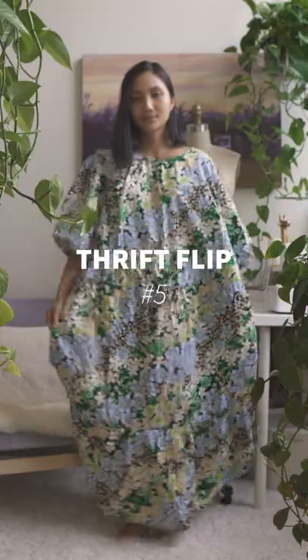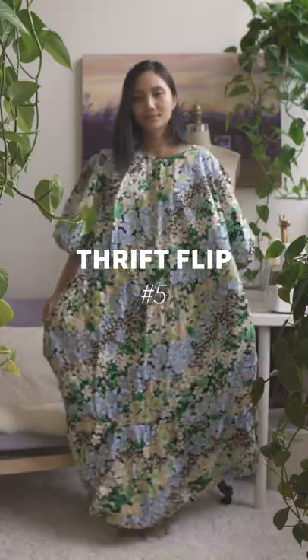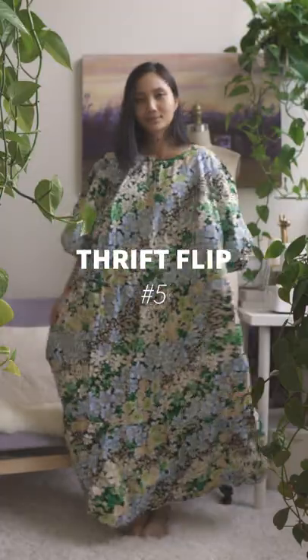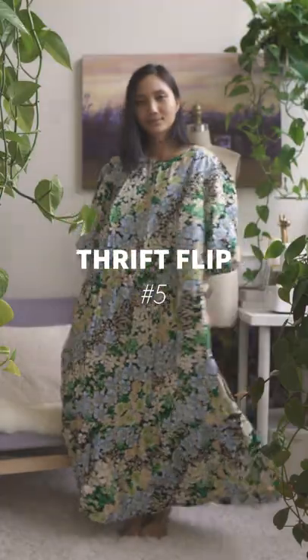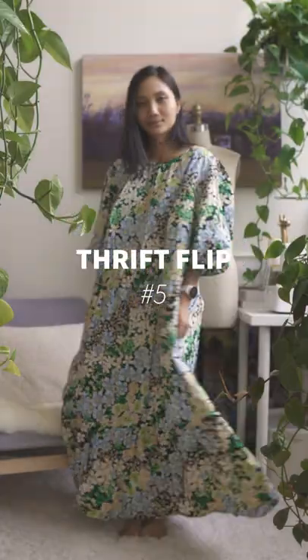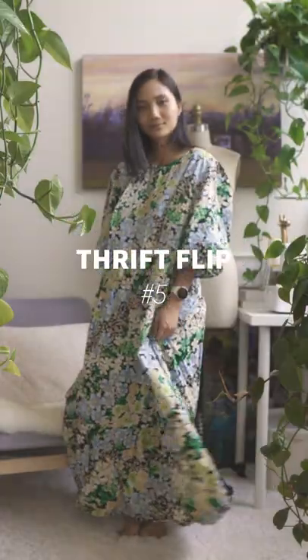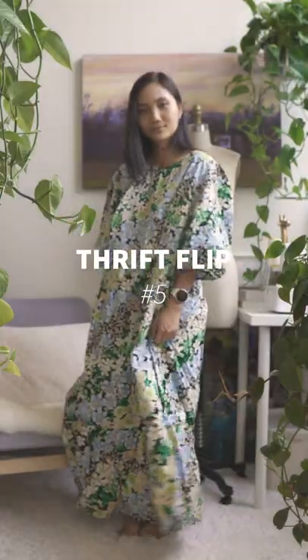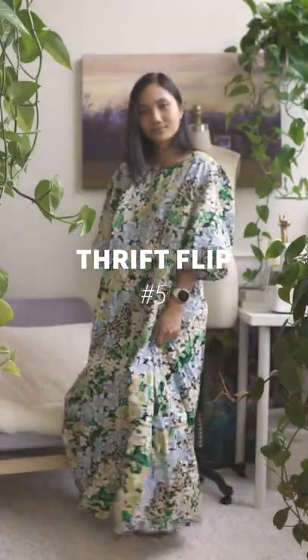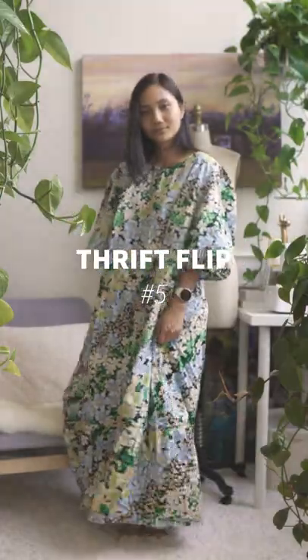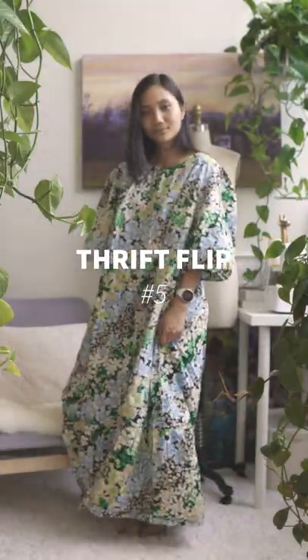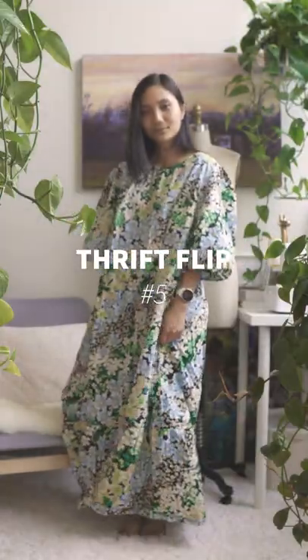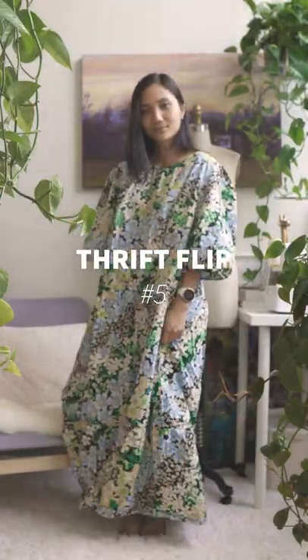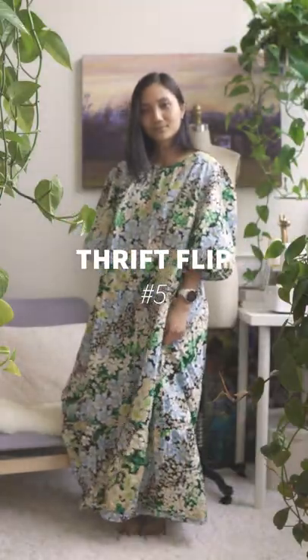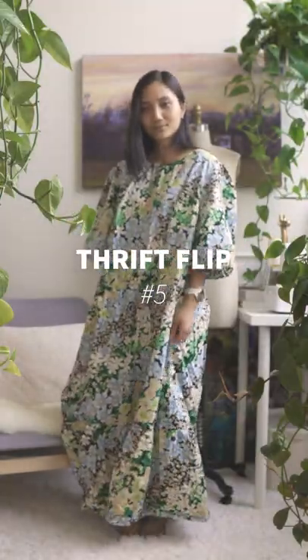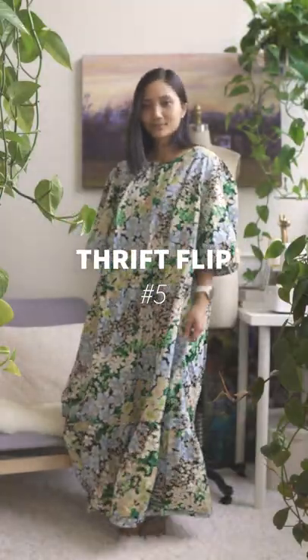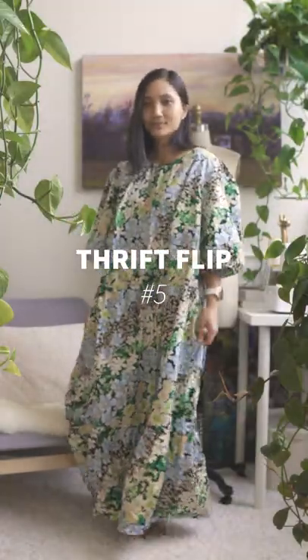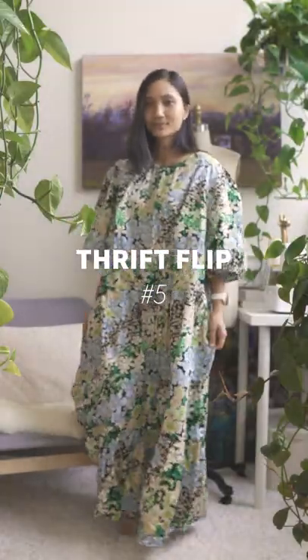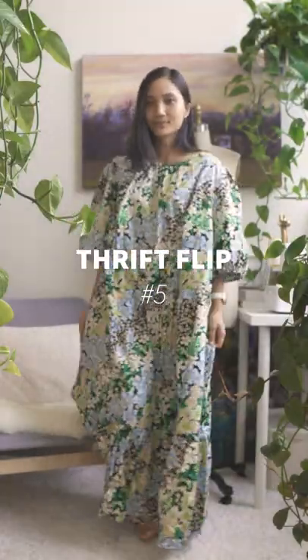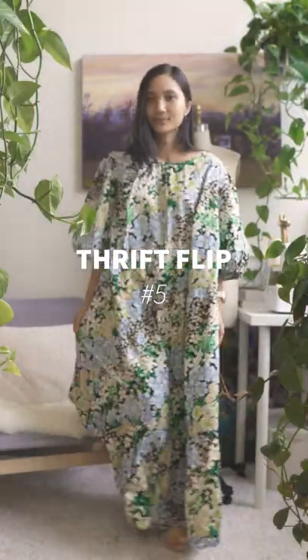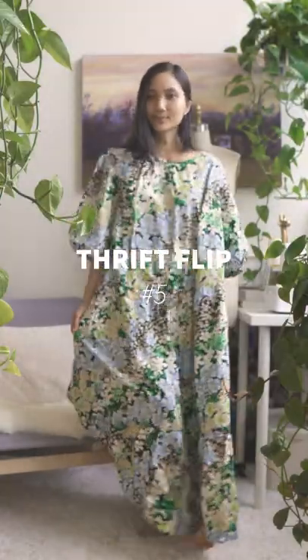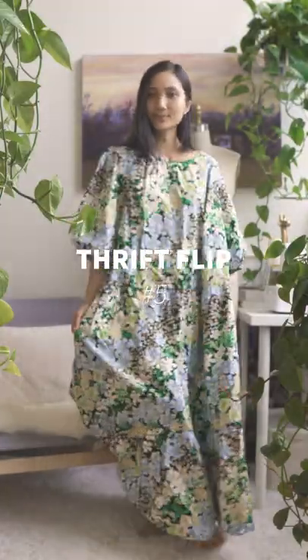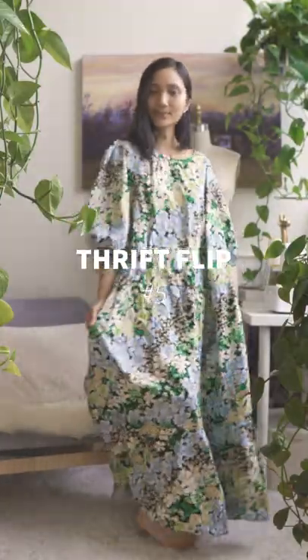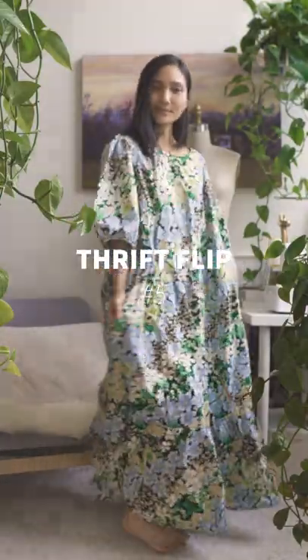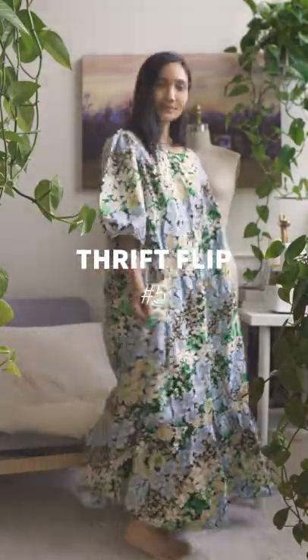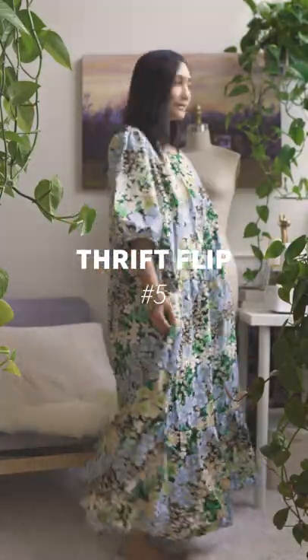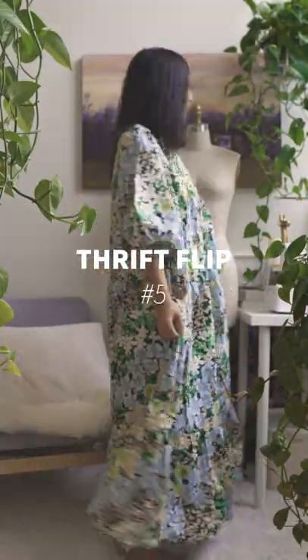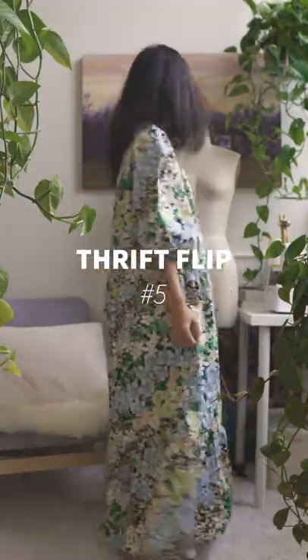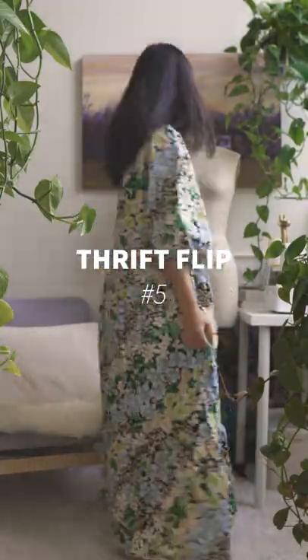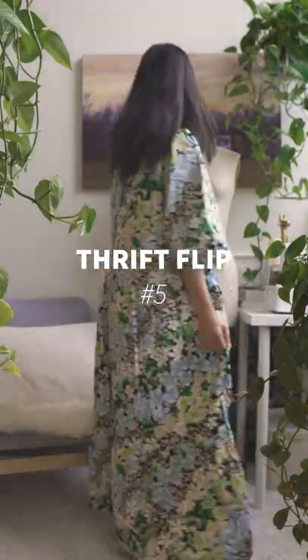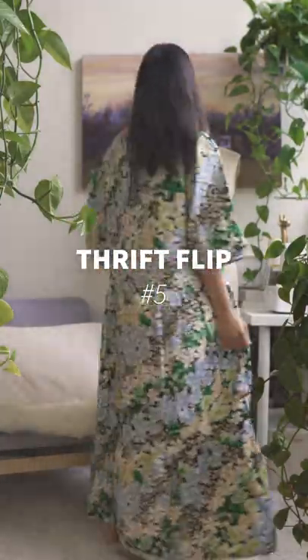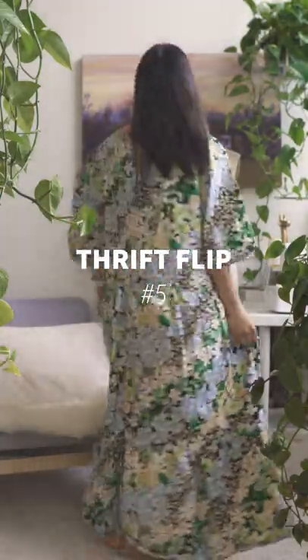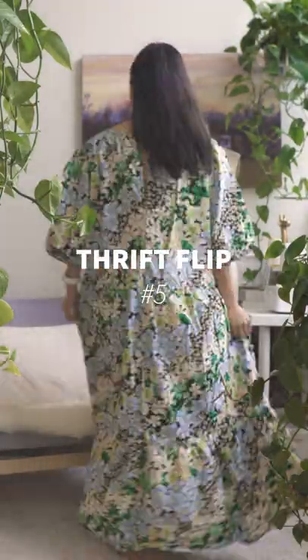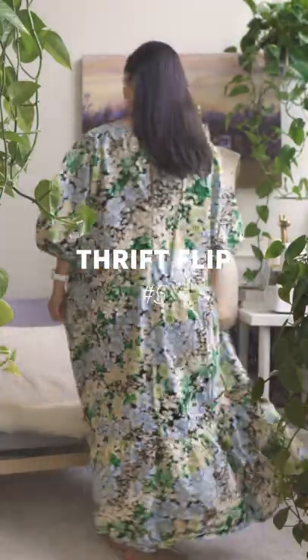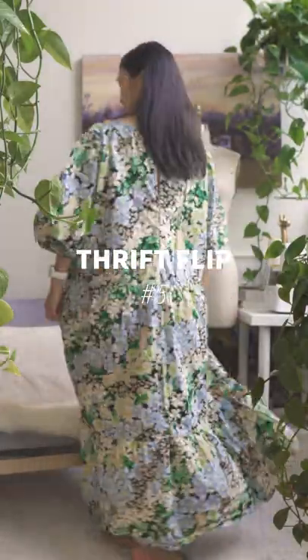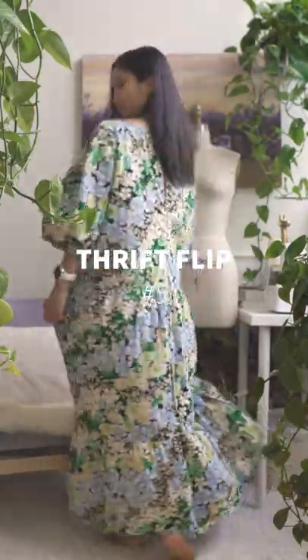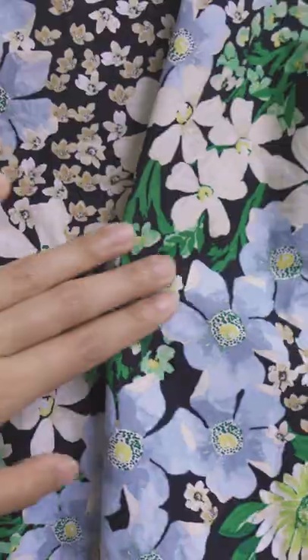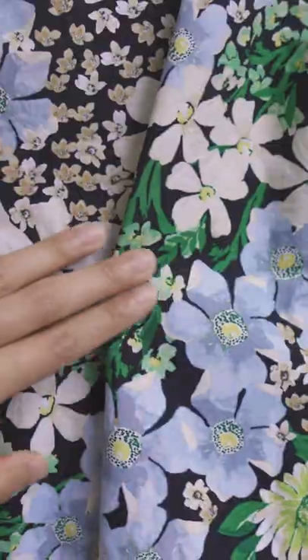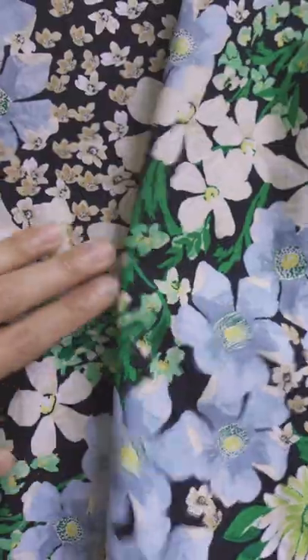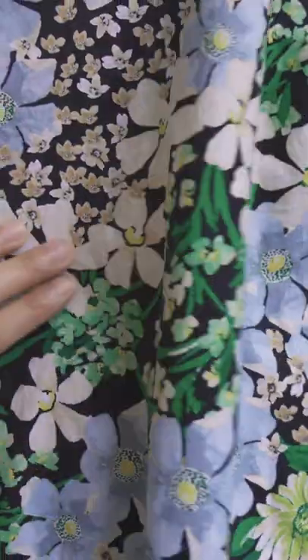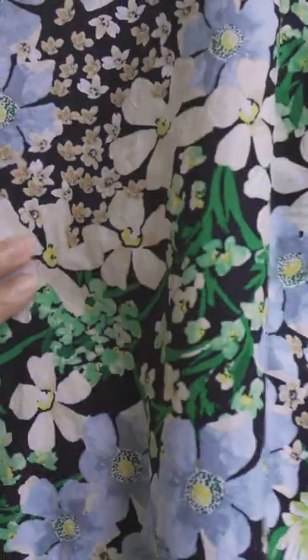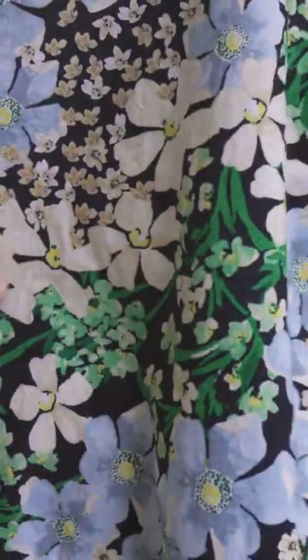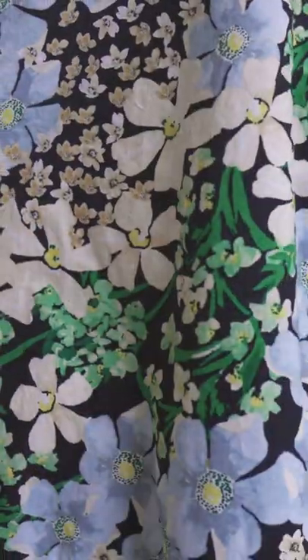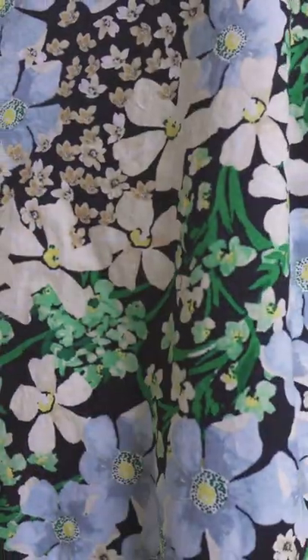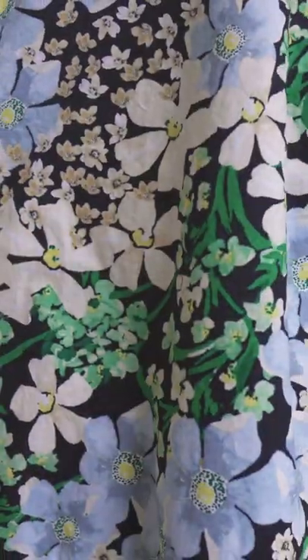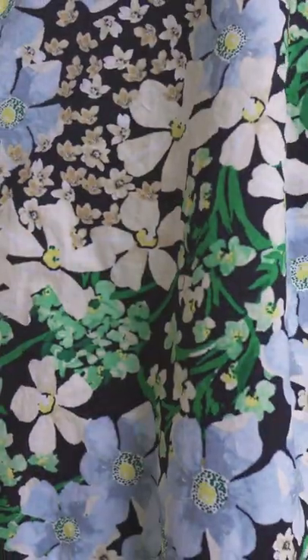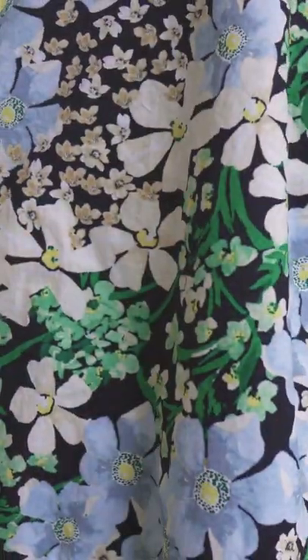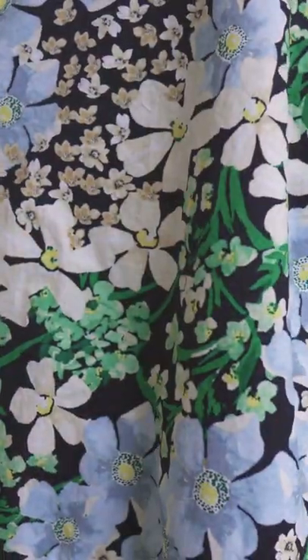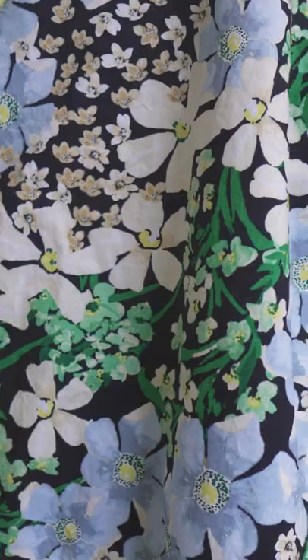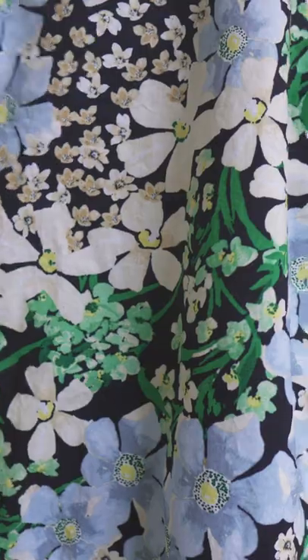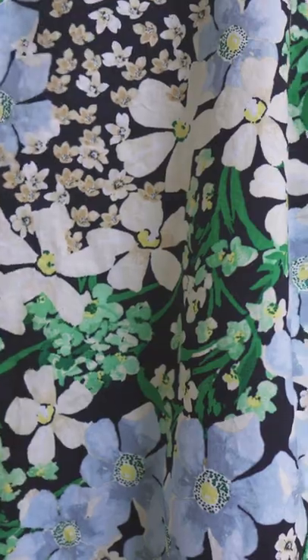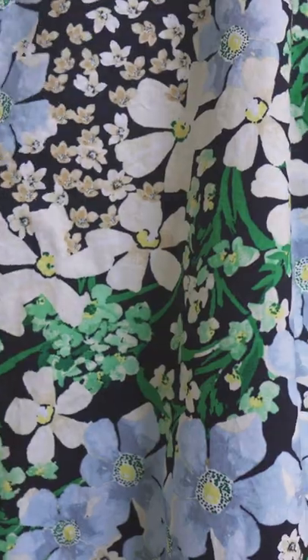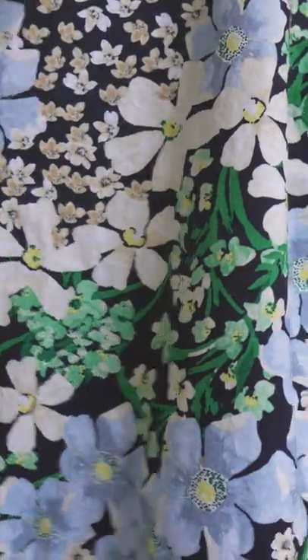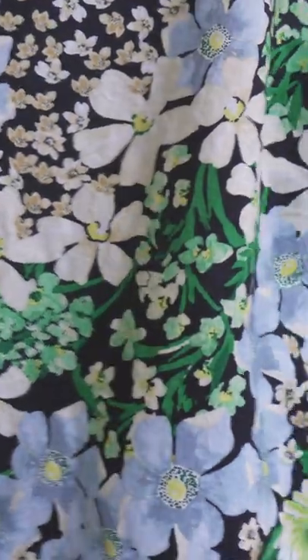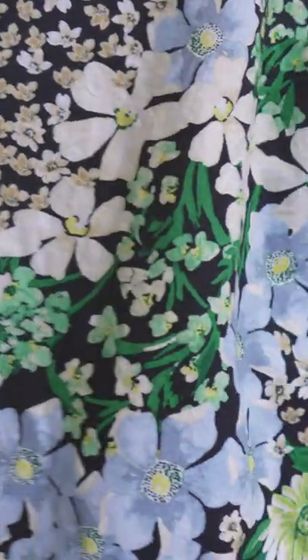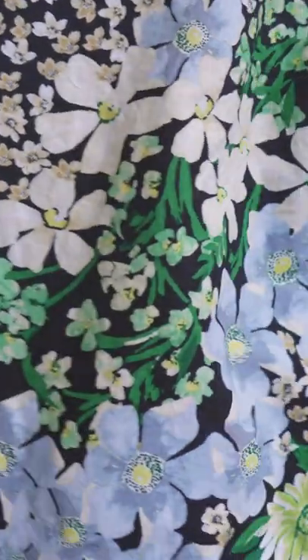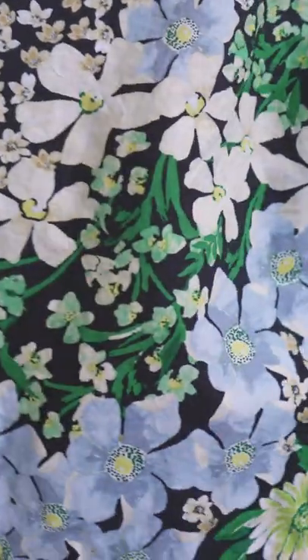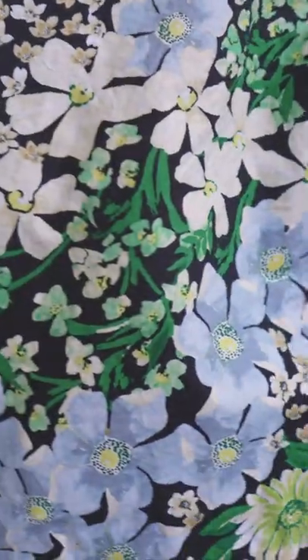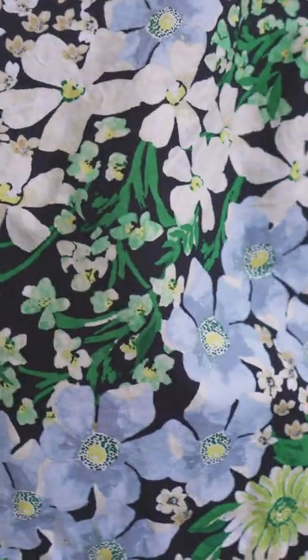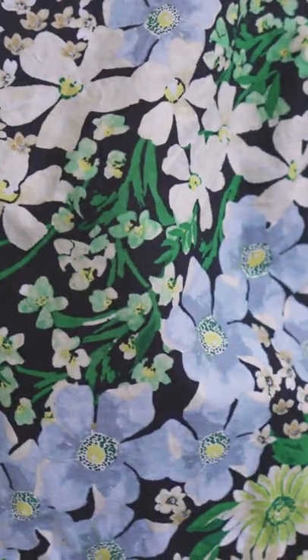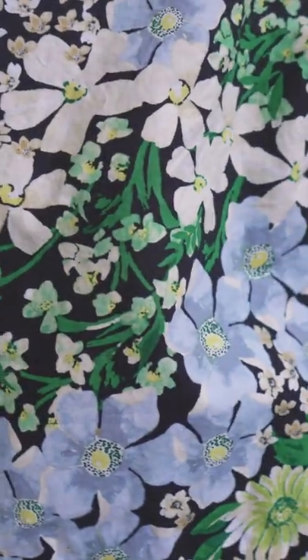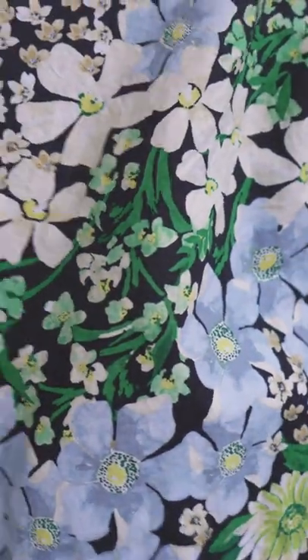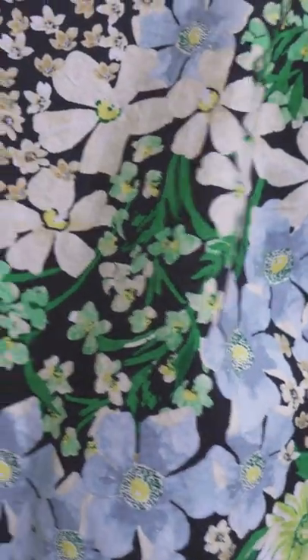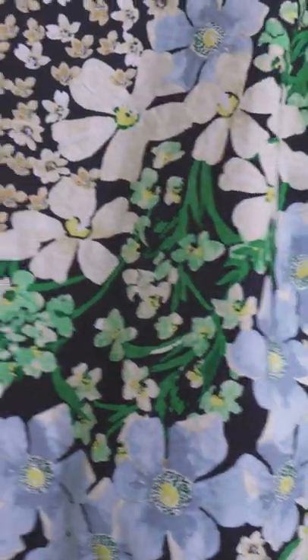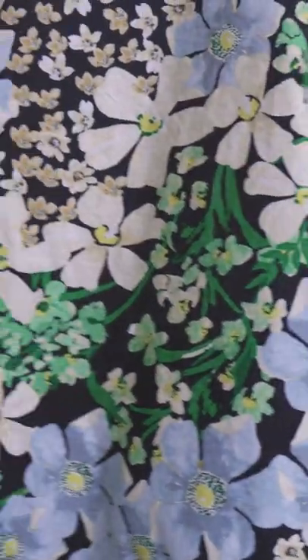Today I'm going to transform this $8 dress into a summer set. I love the bold print because it embodies what summer is all about.